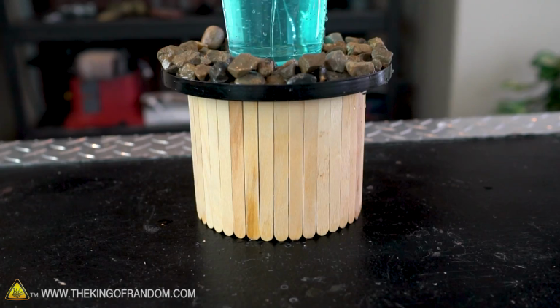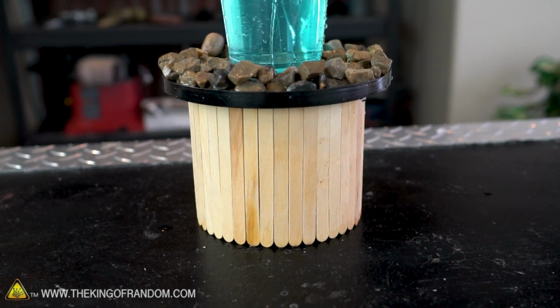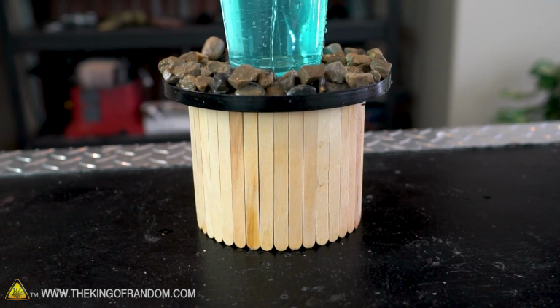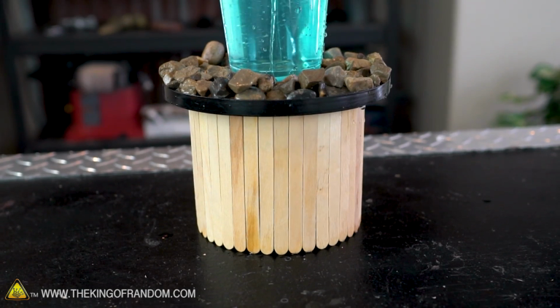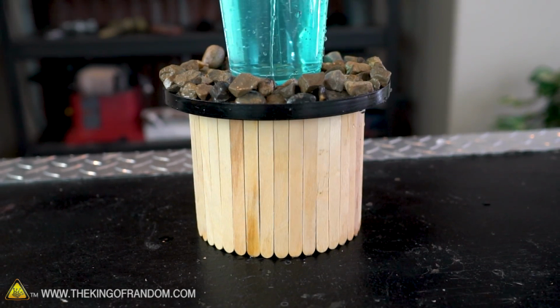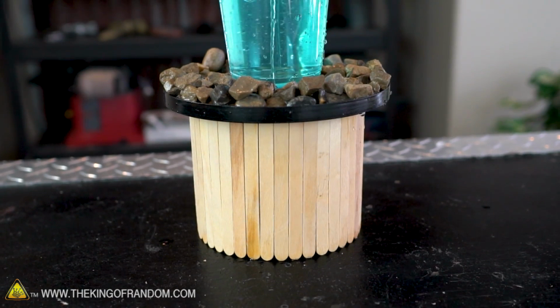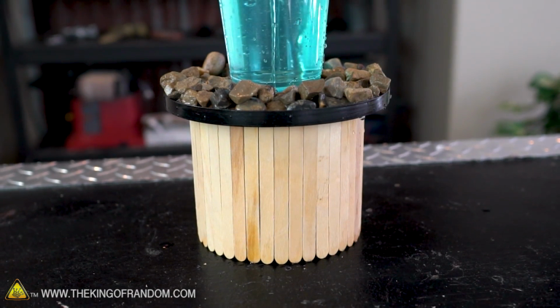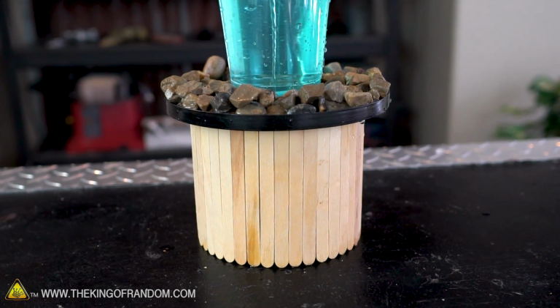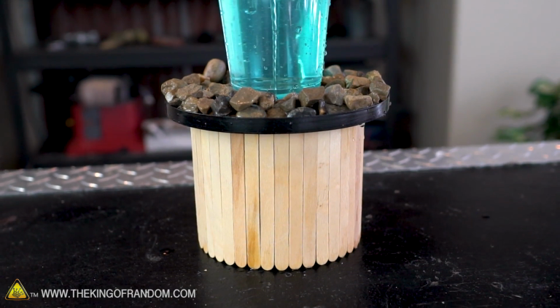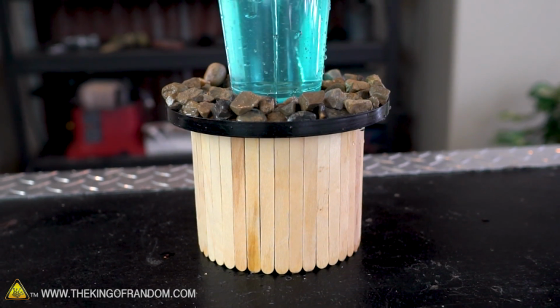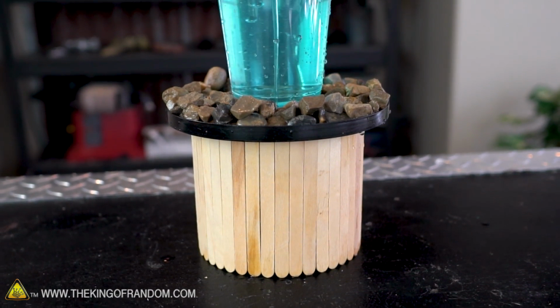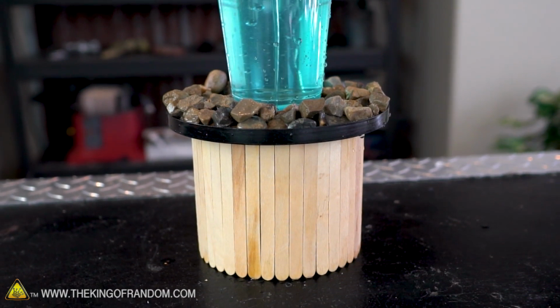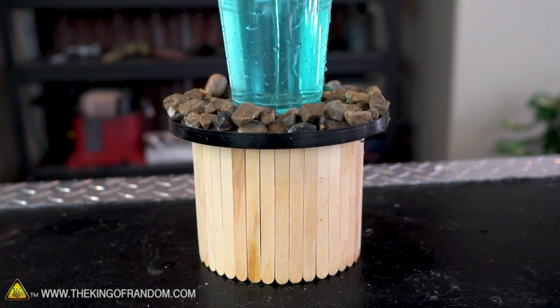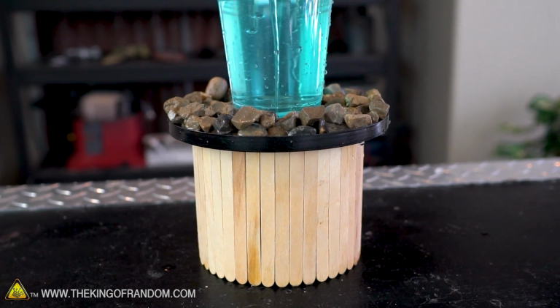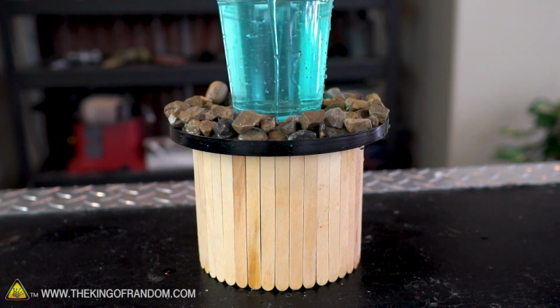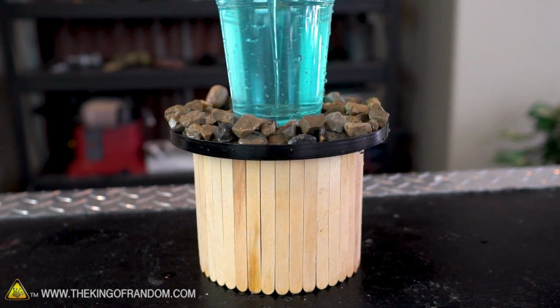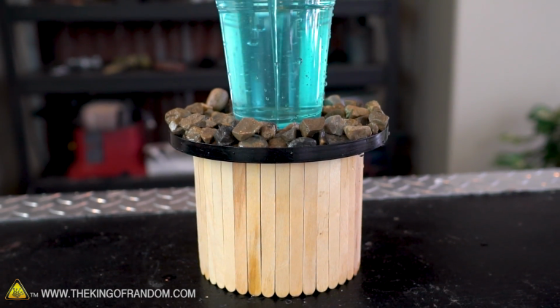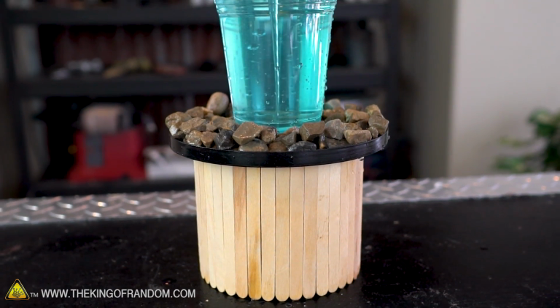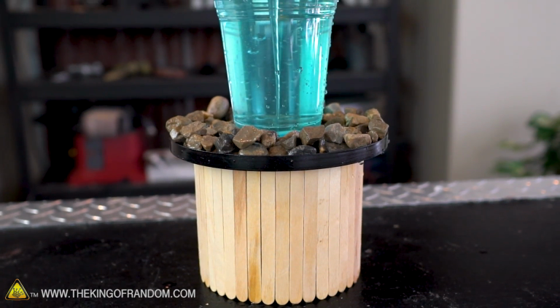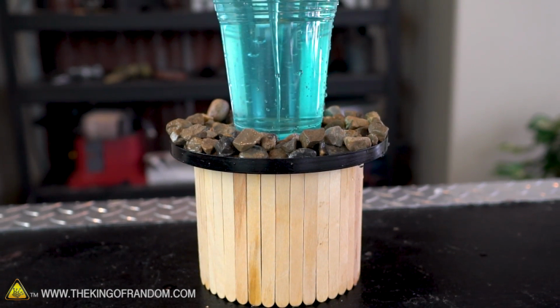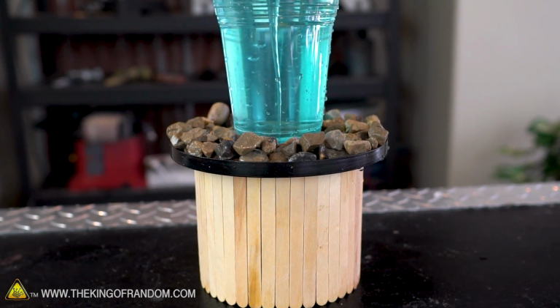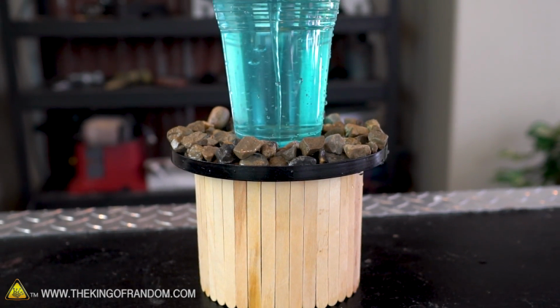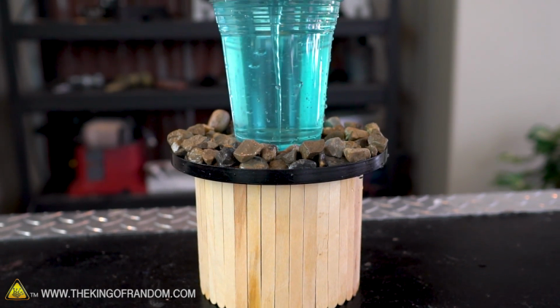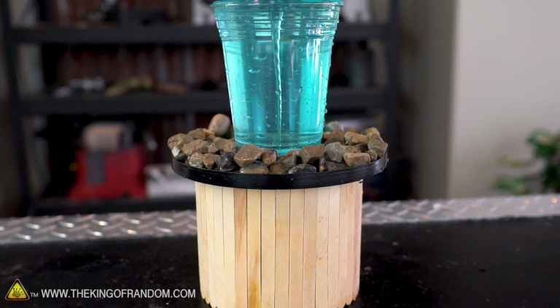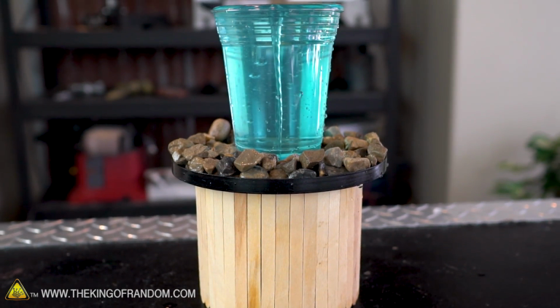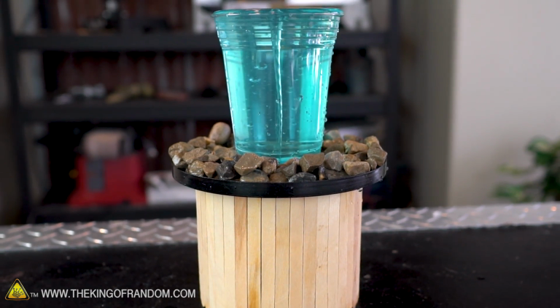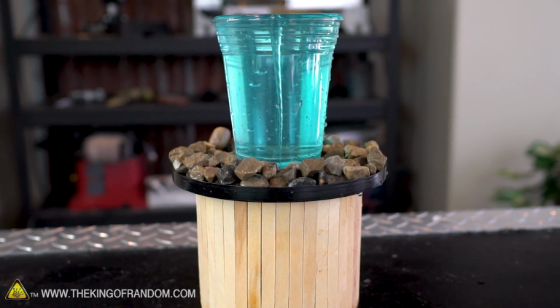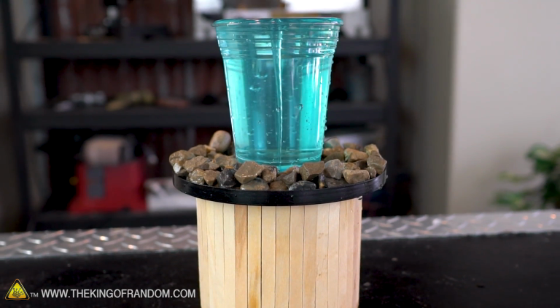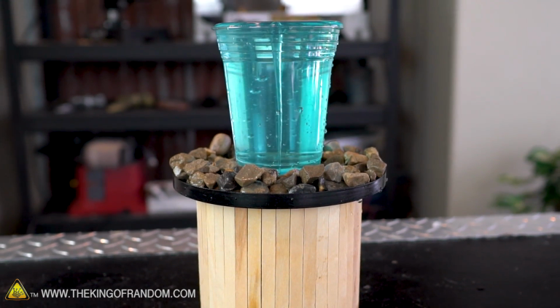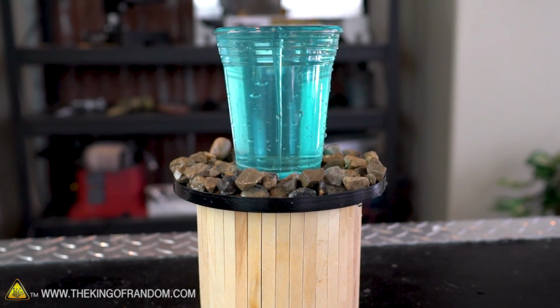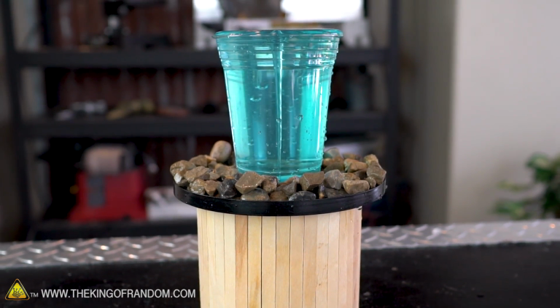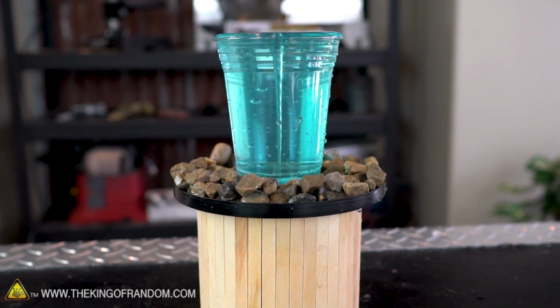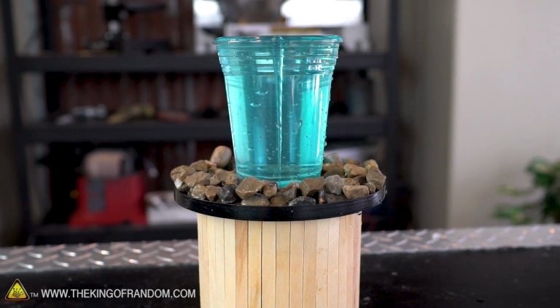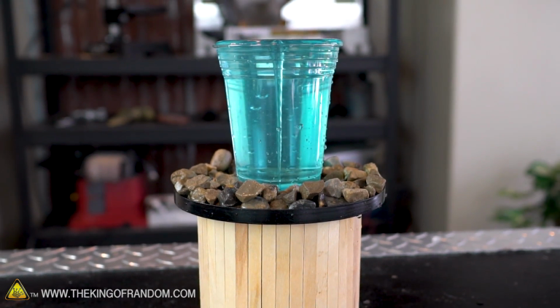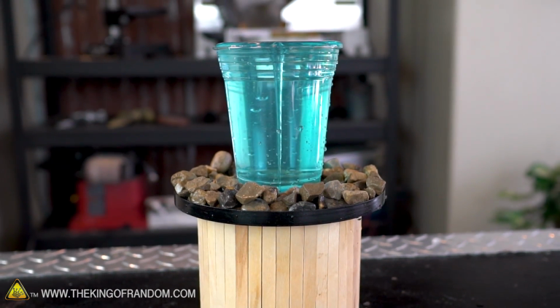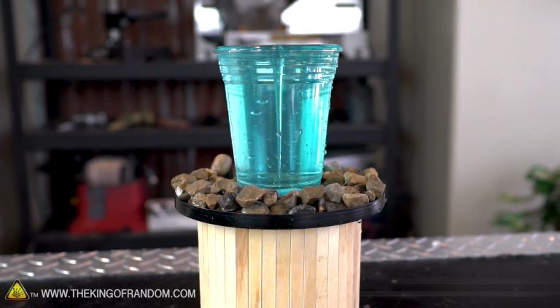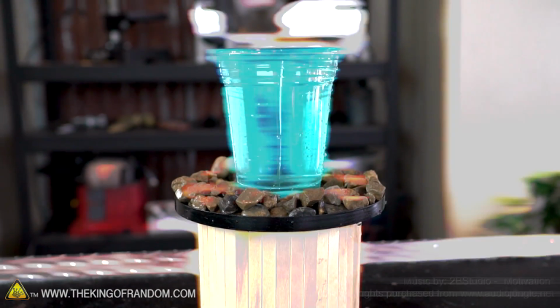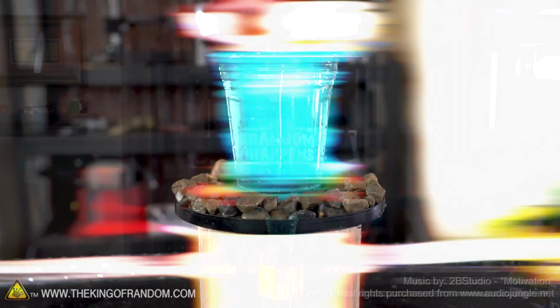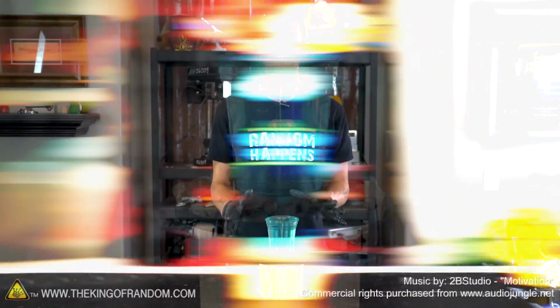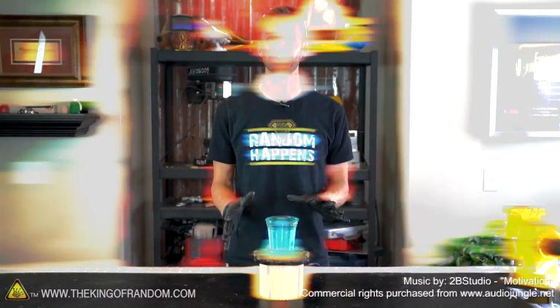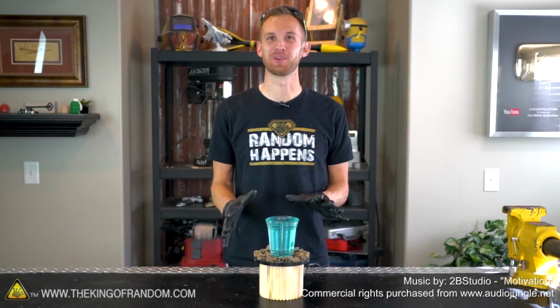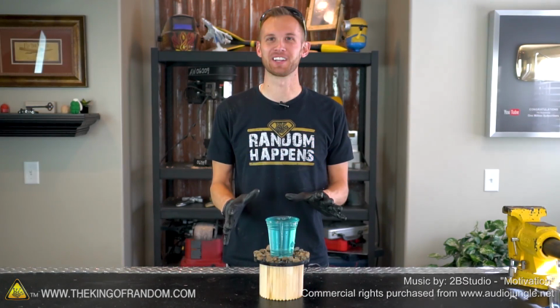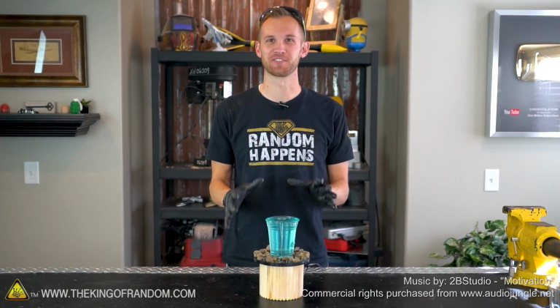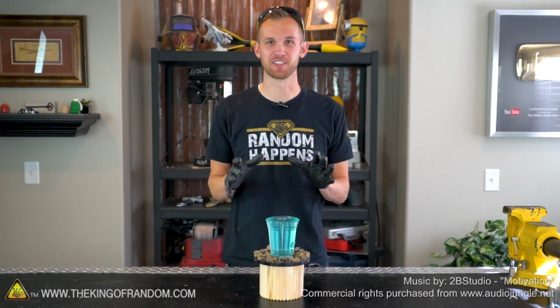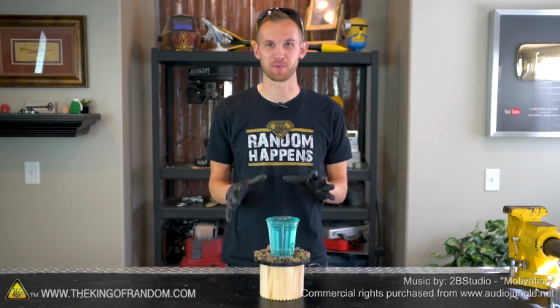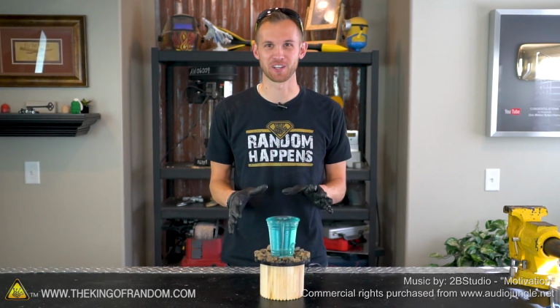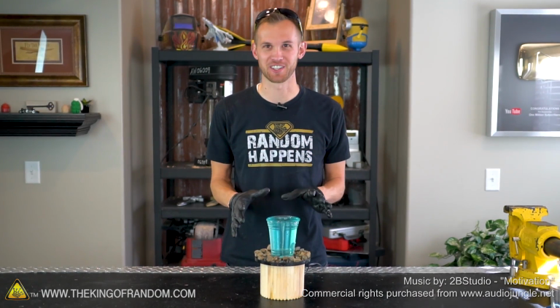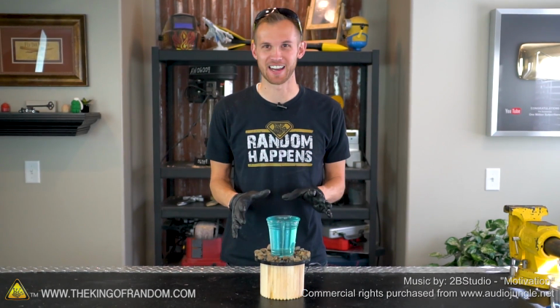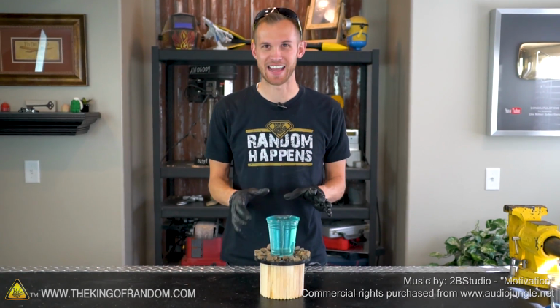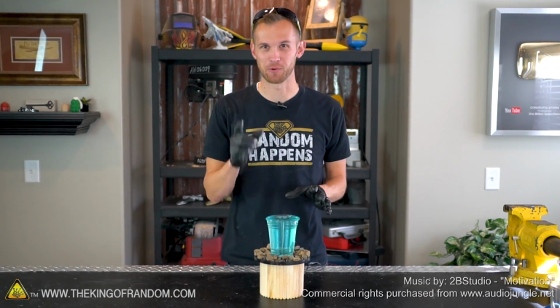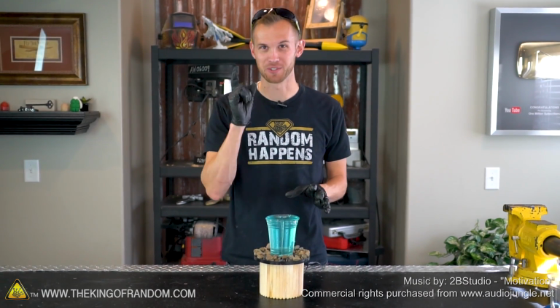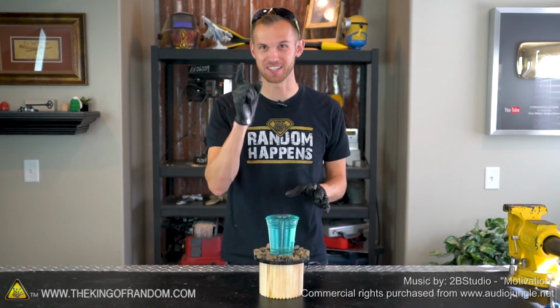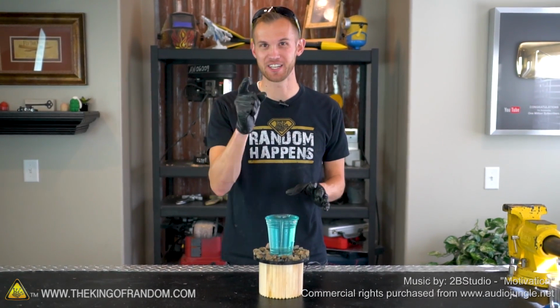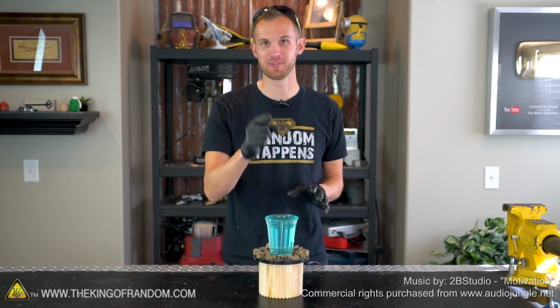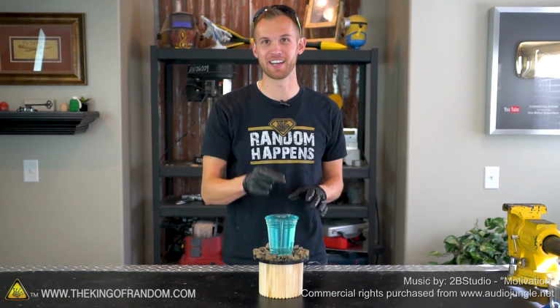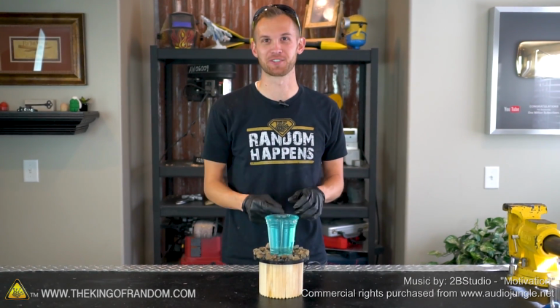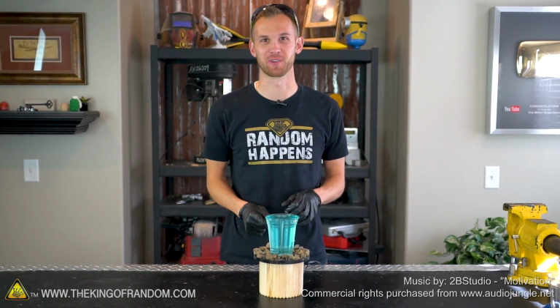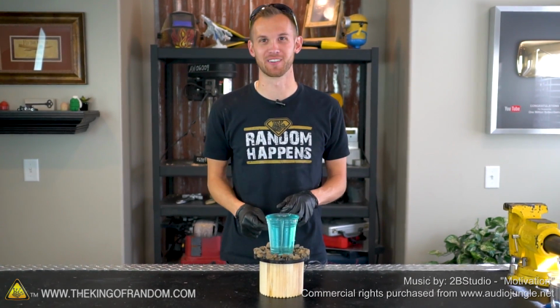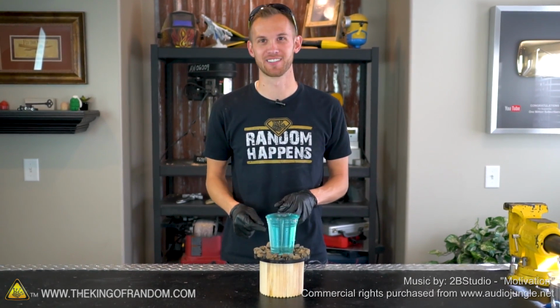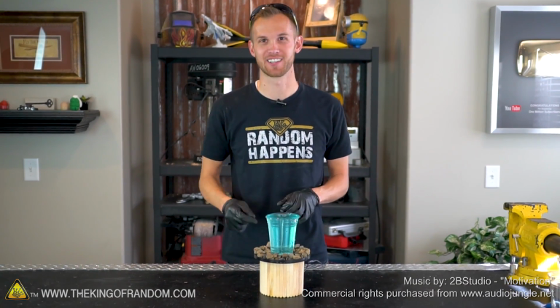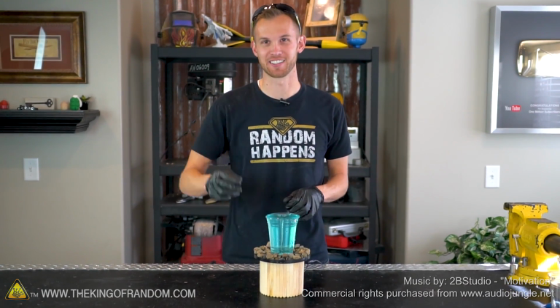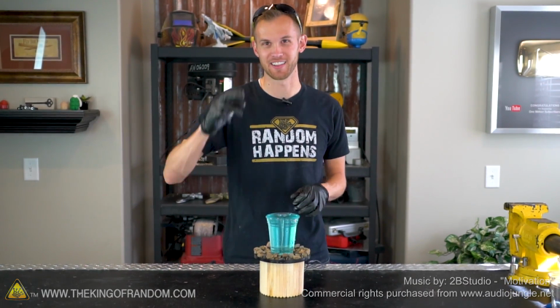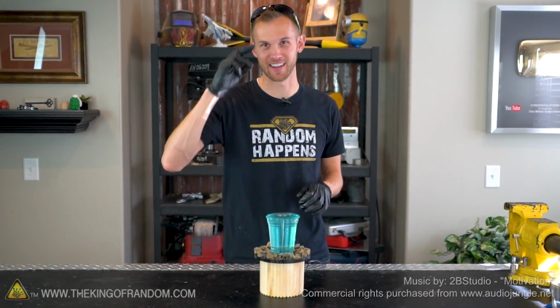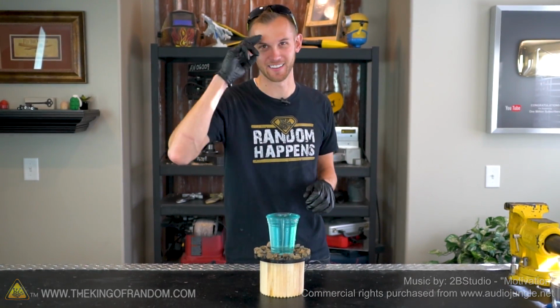If you want to build this project, down in the description we've provided a link where you can get one of these pumps. Thank you guys for joining us for this project today, and we'll see you in the next one. Talk to you then.